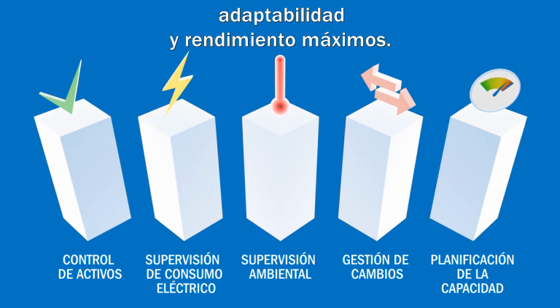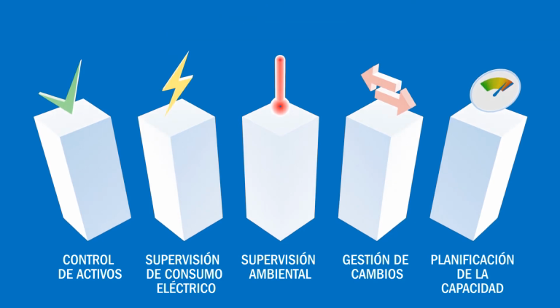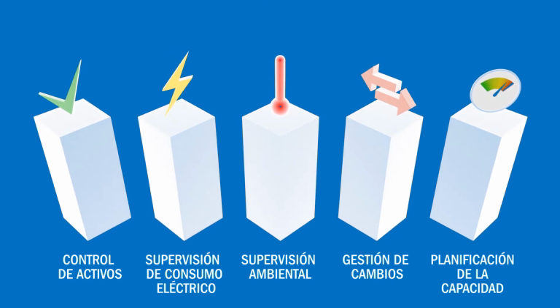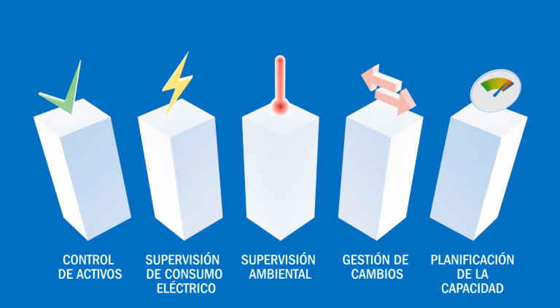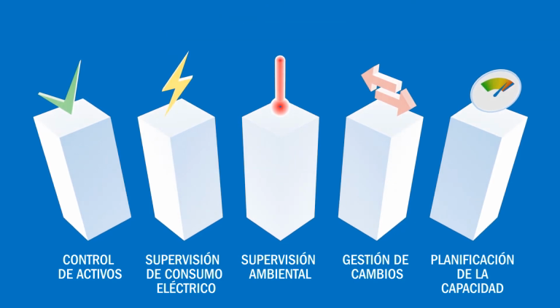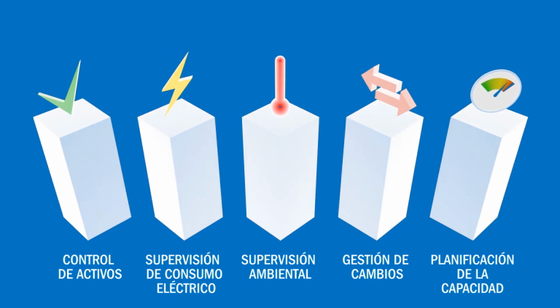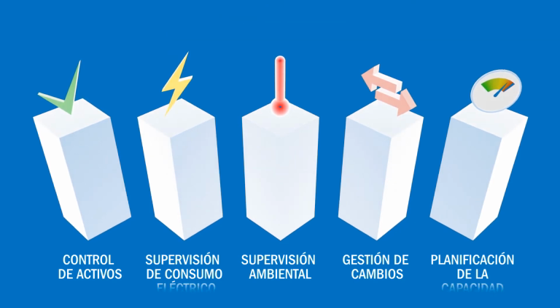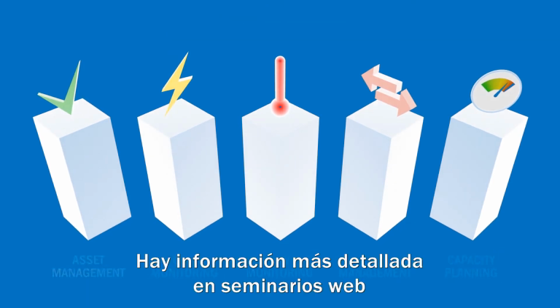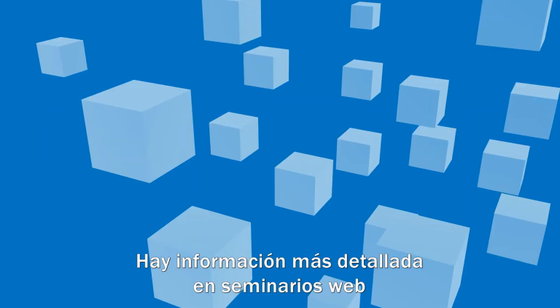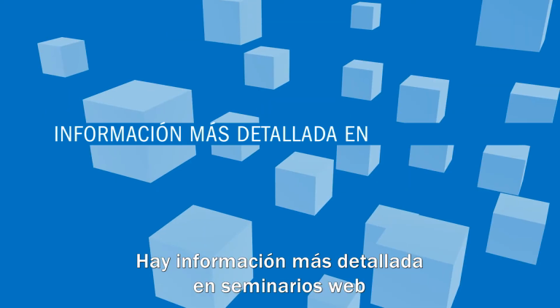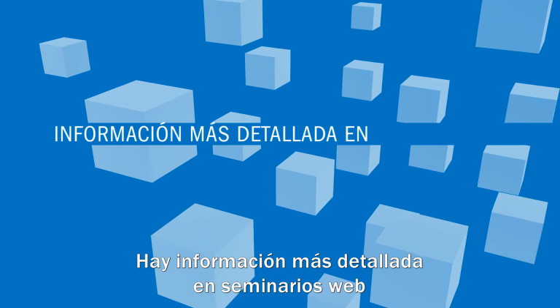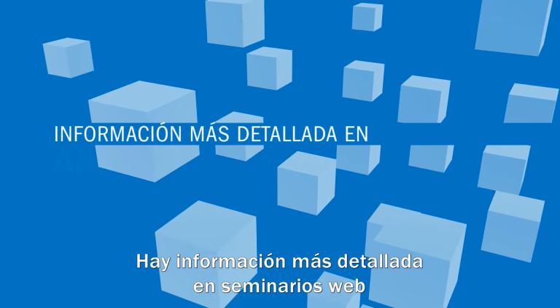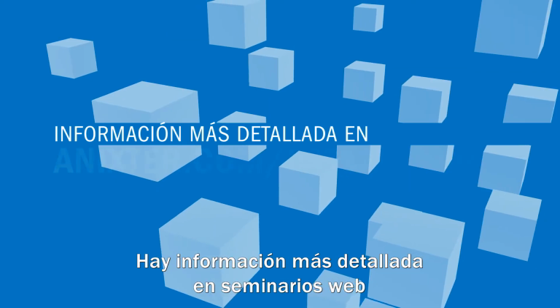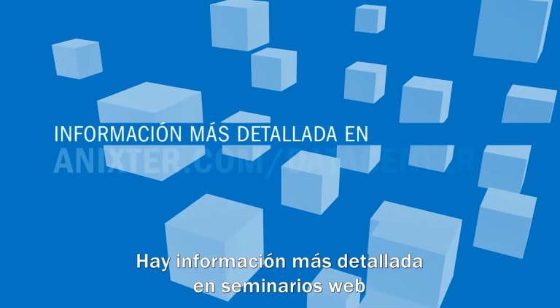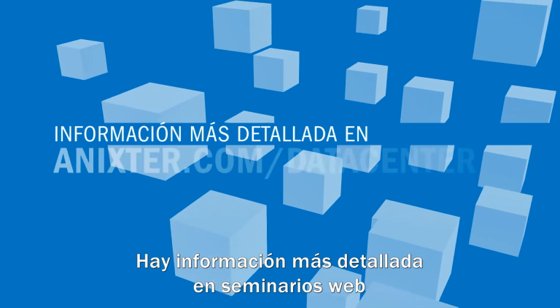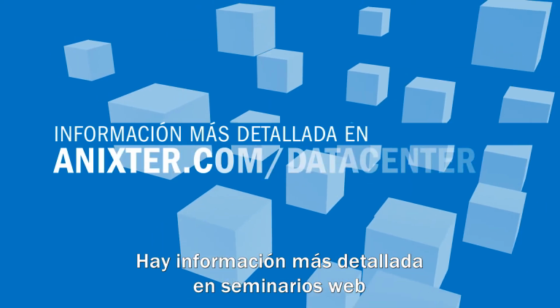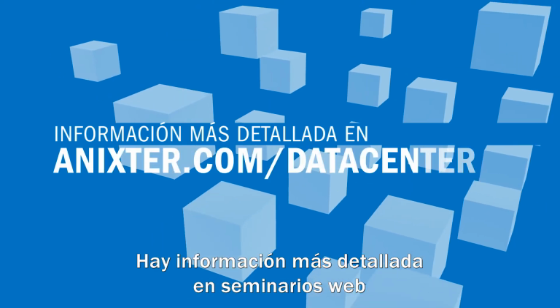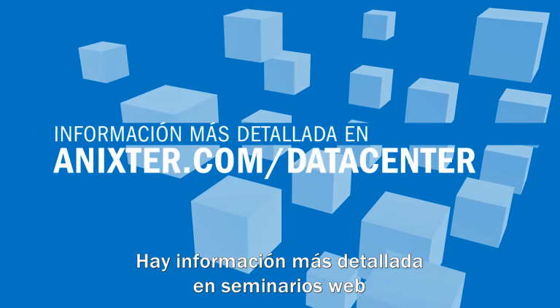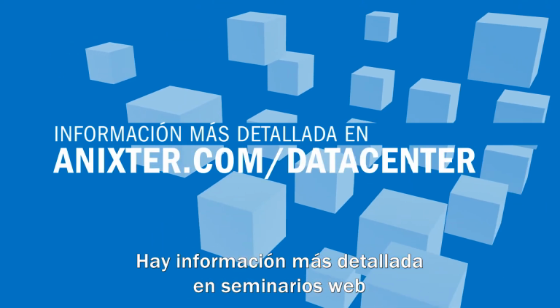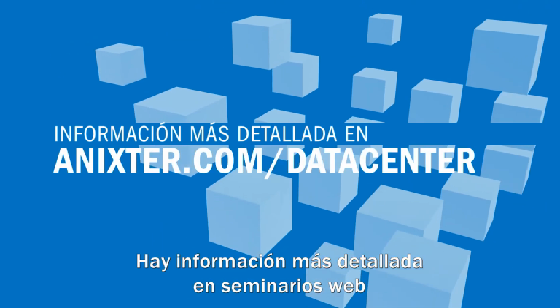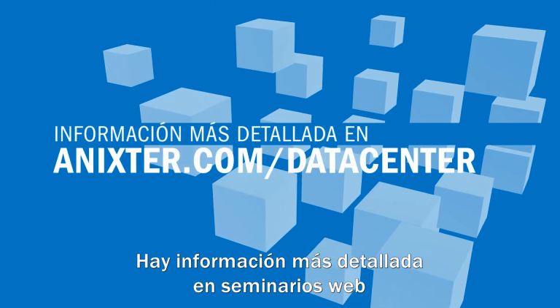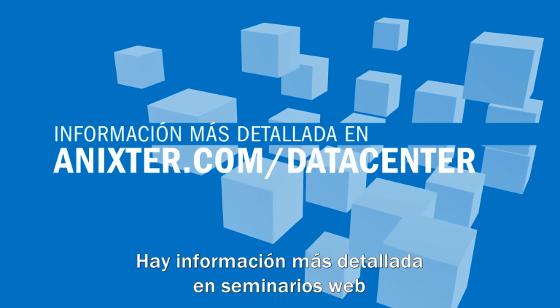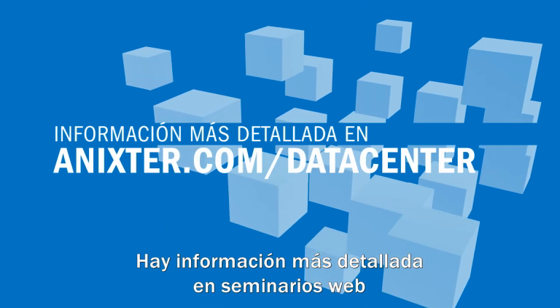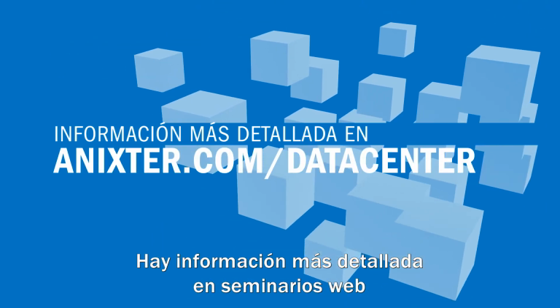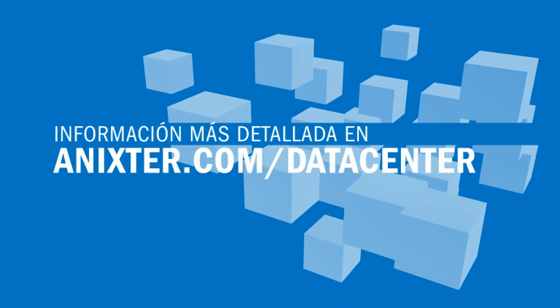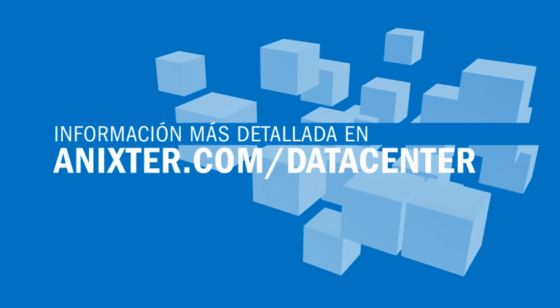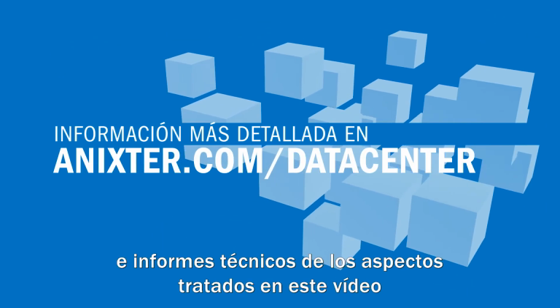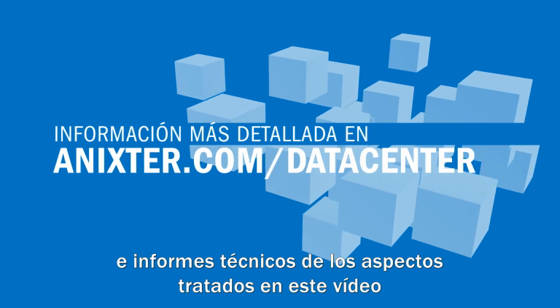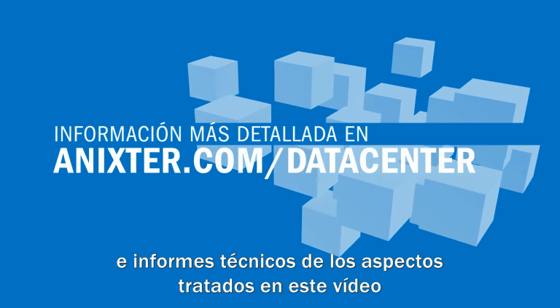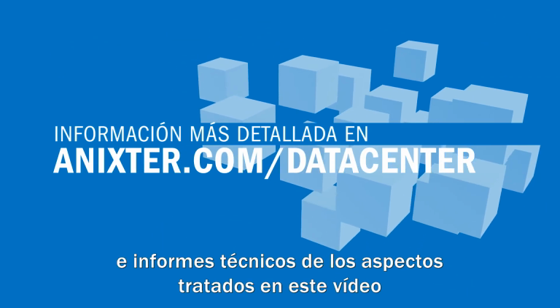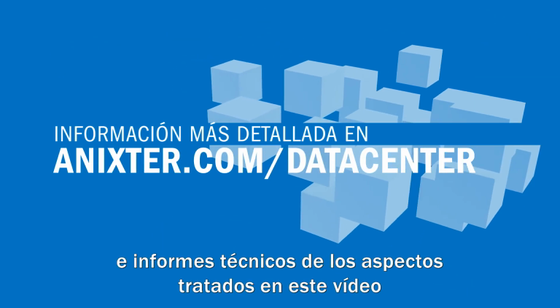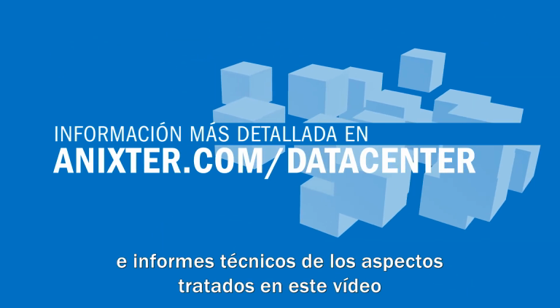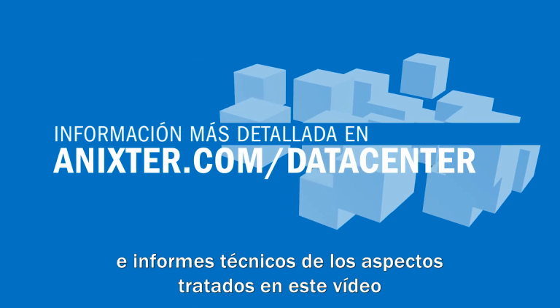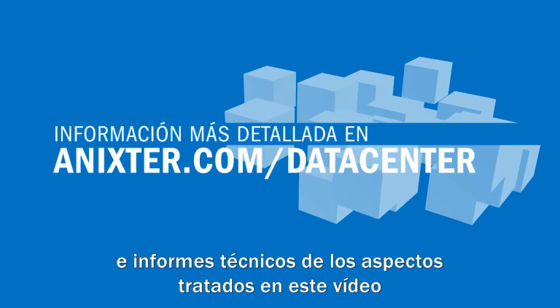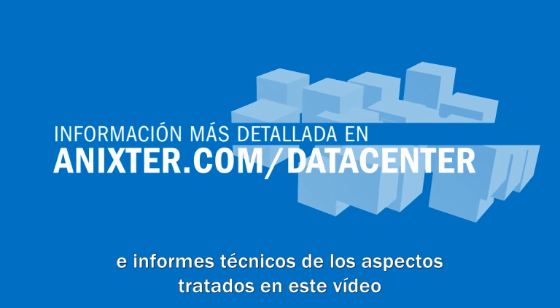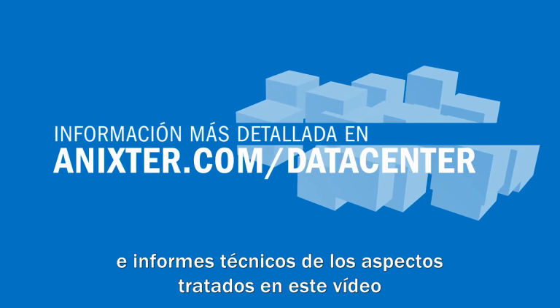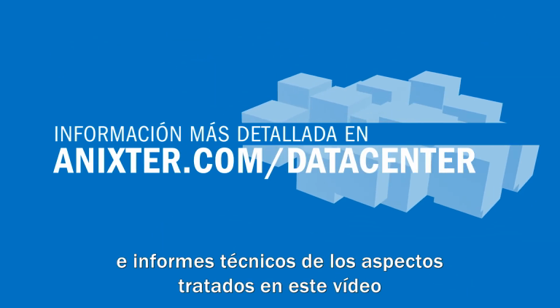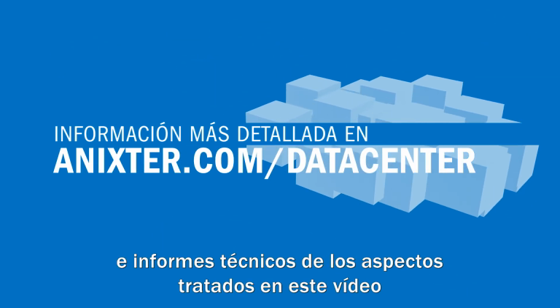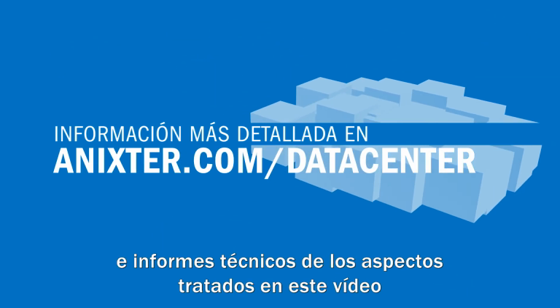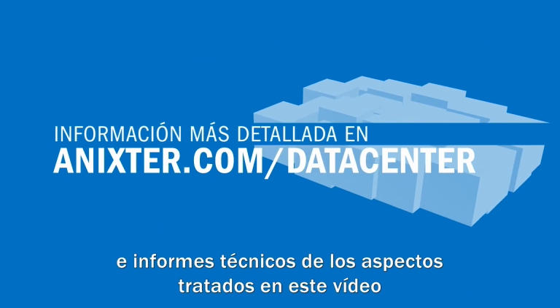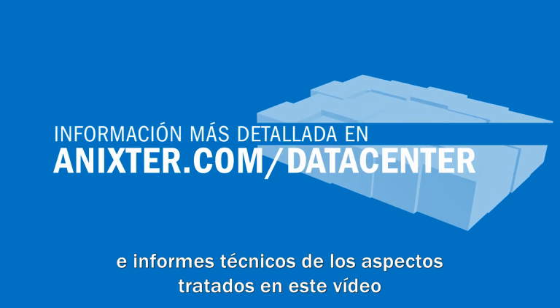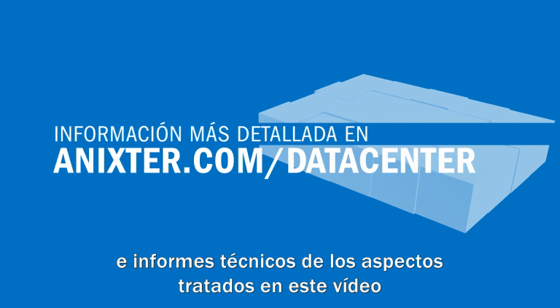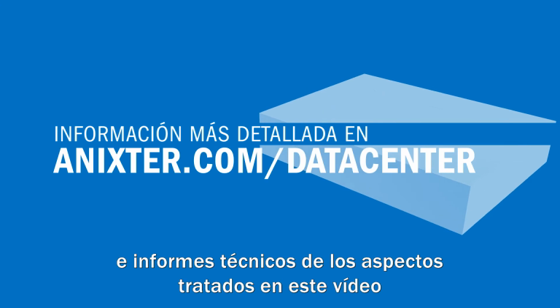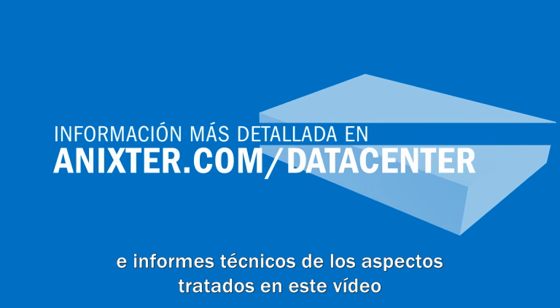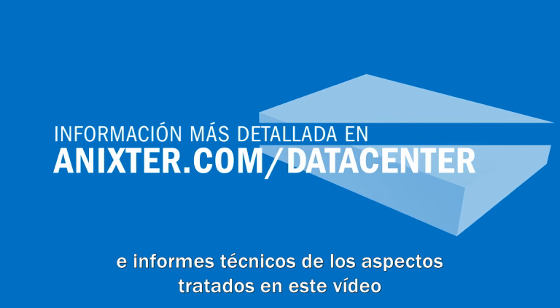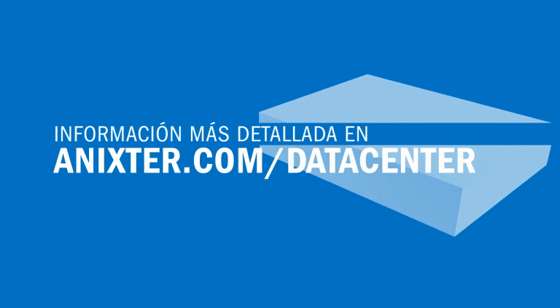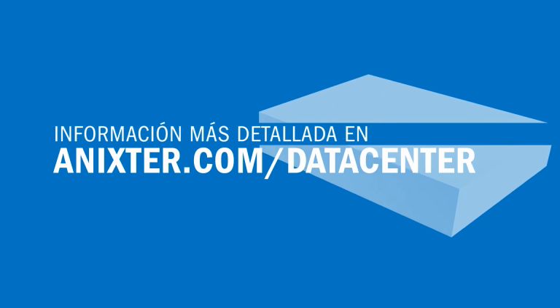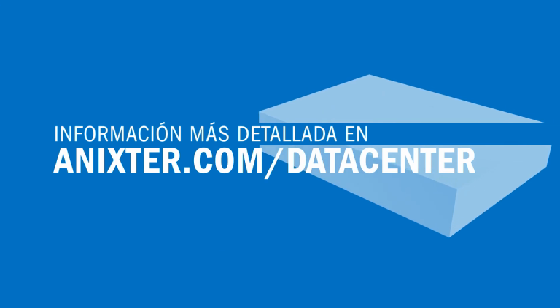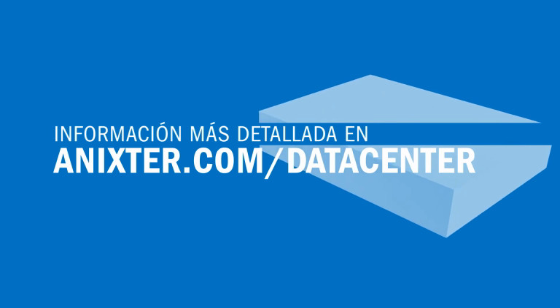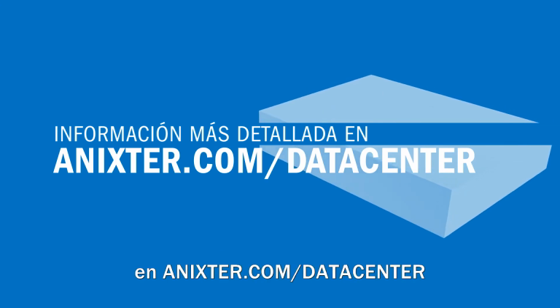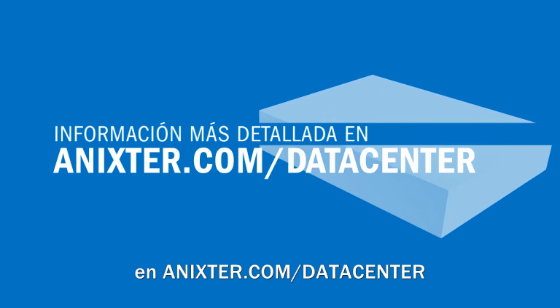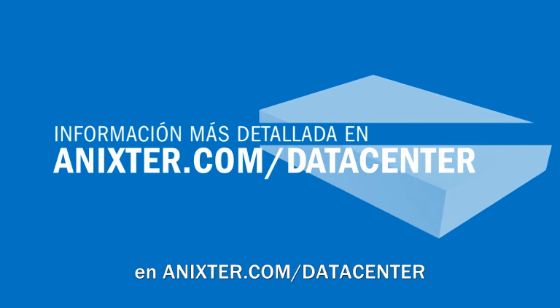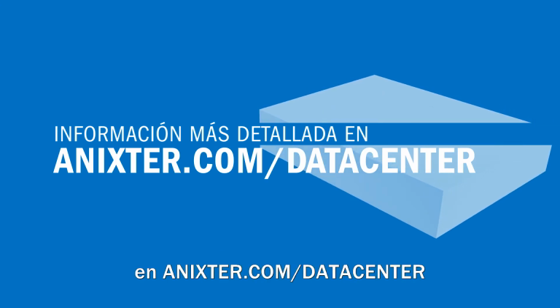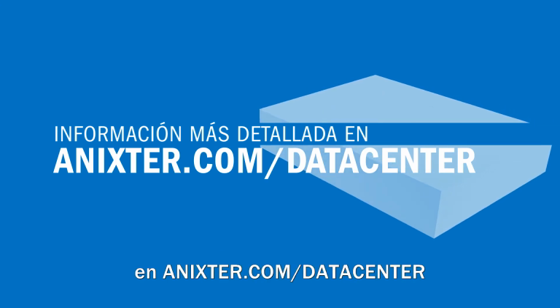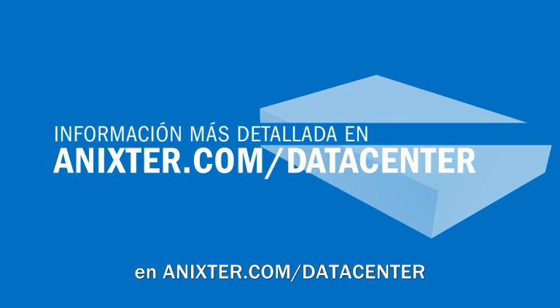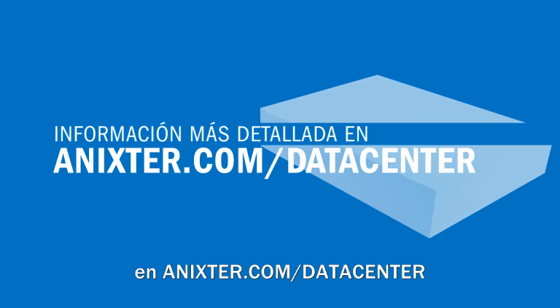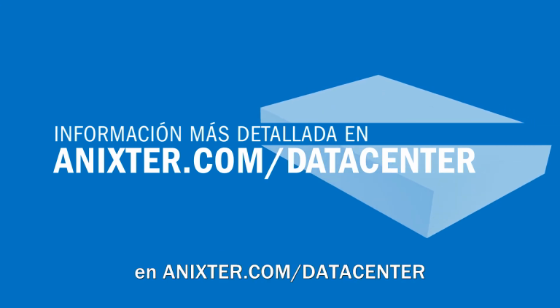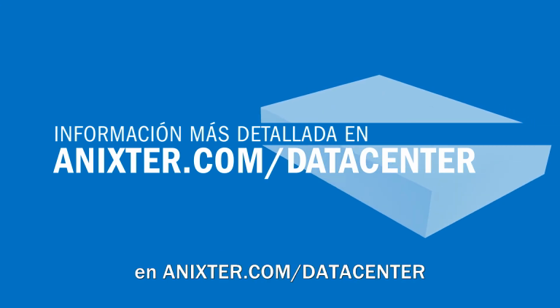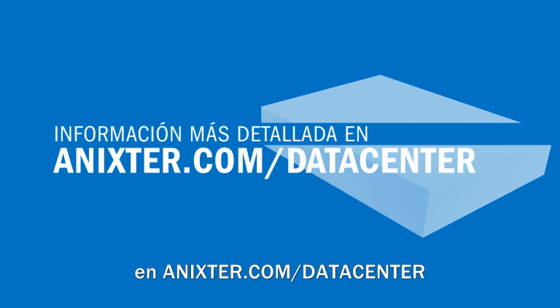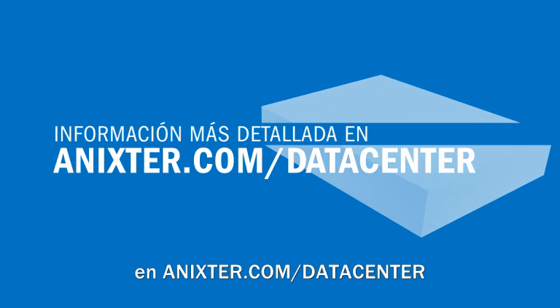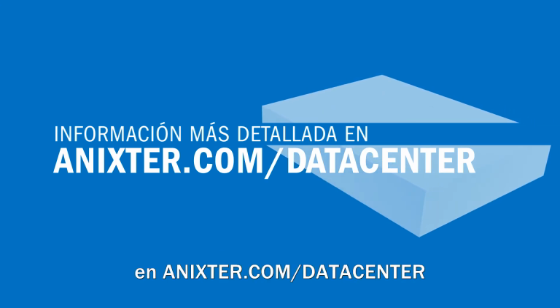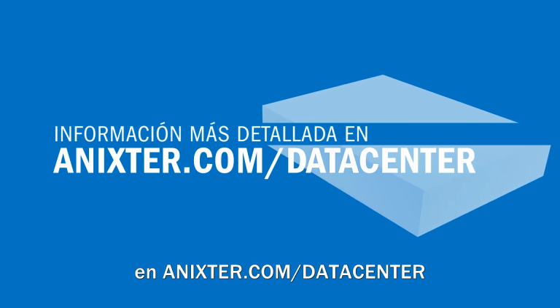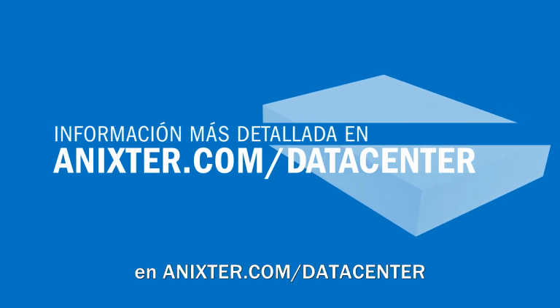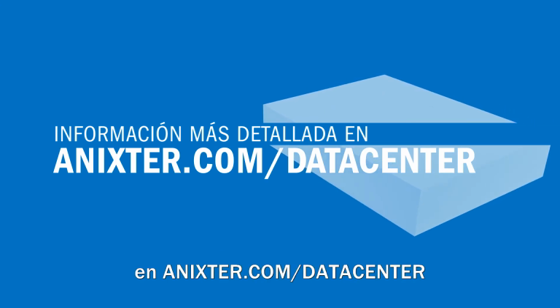More detailed information, webinars, and technical reports of the areas covered in this video can be found at annexter.com/datacenter.